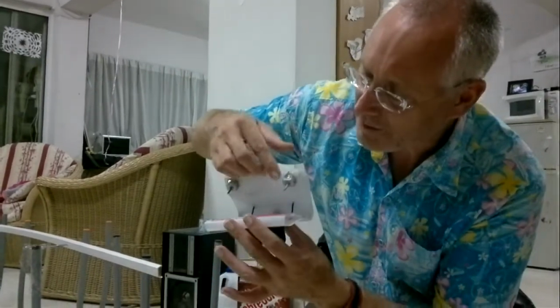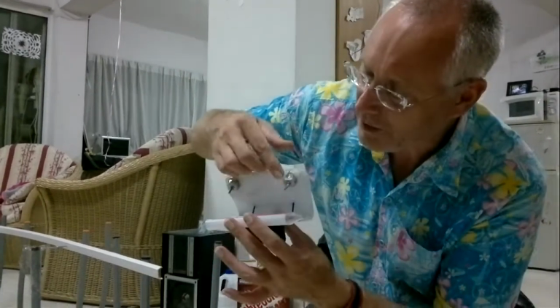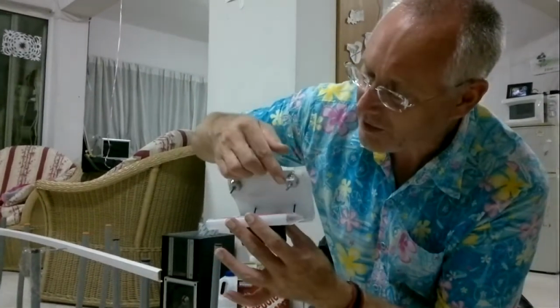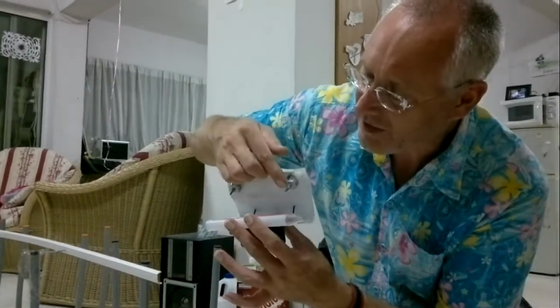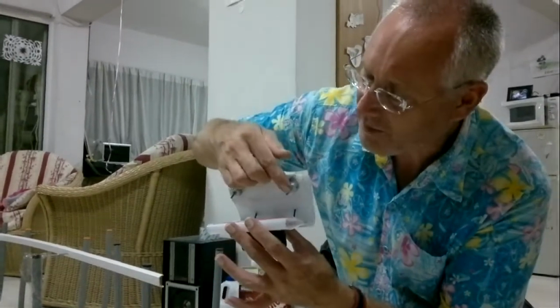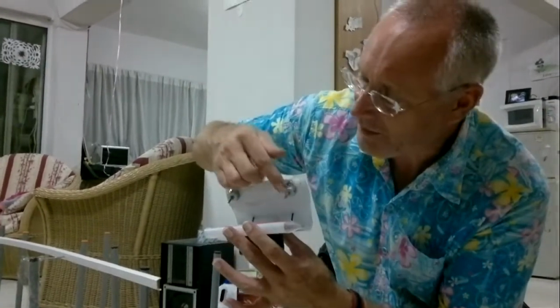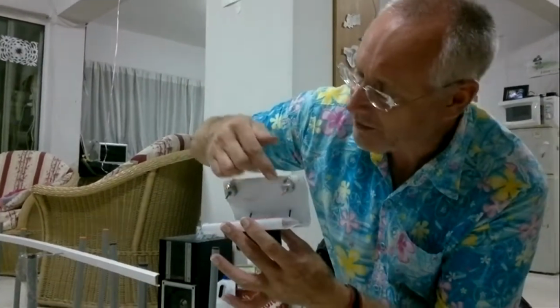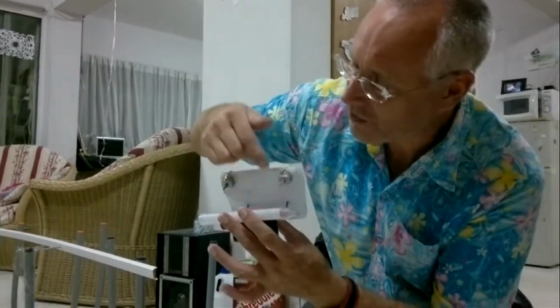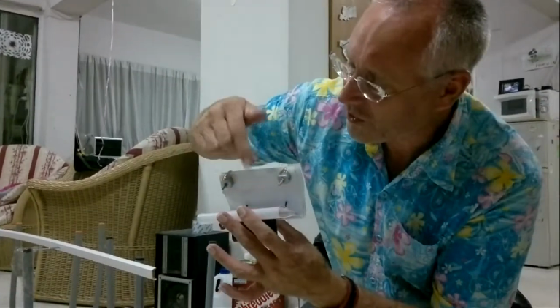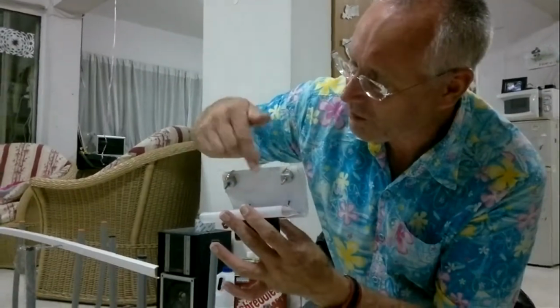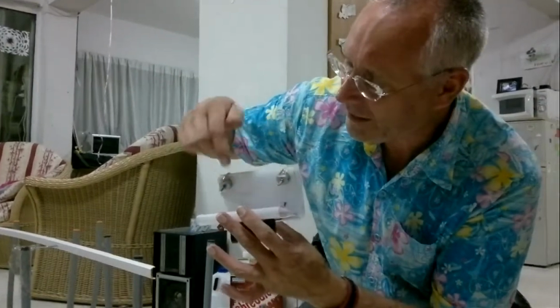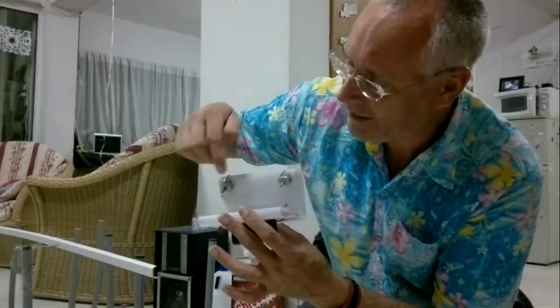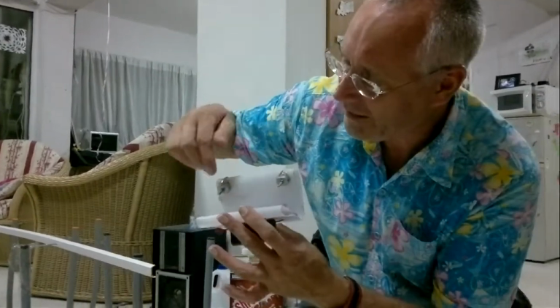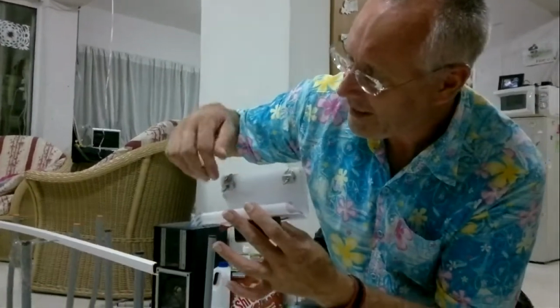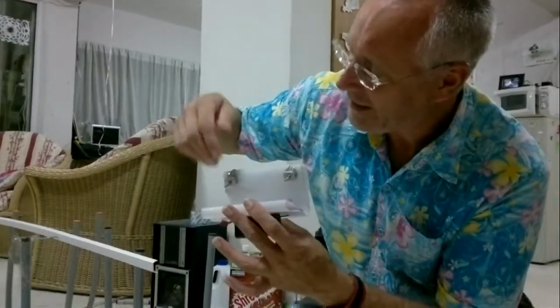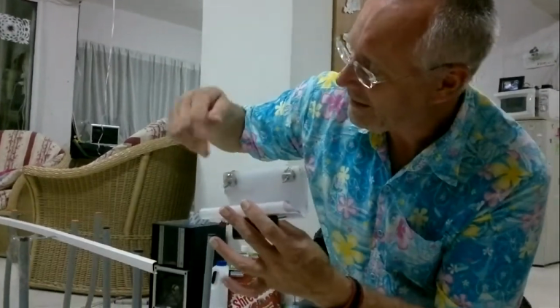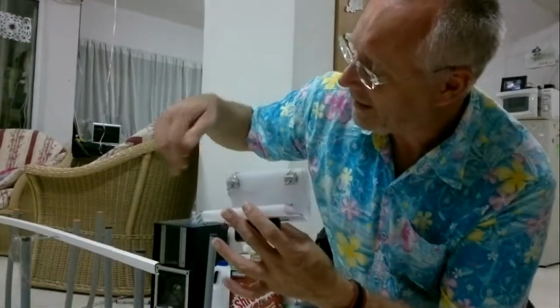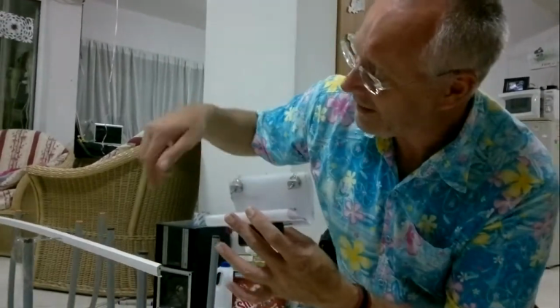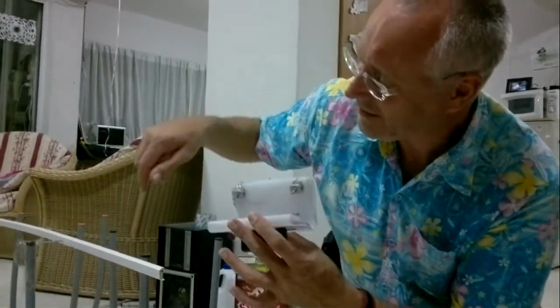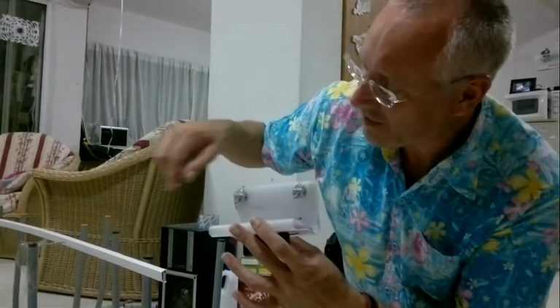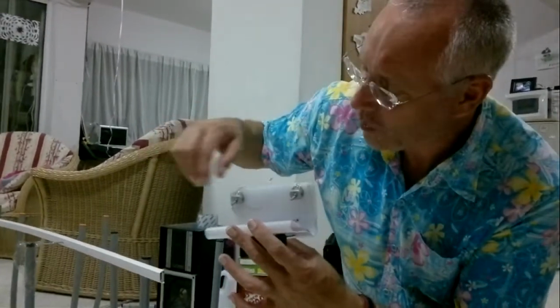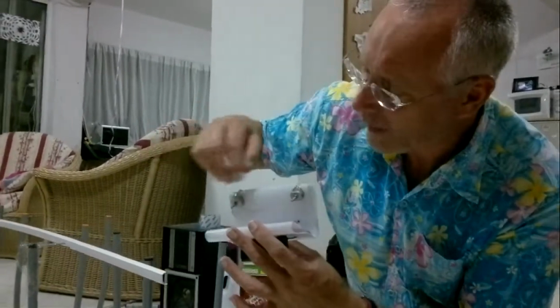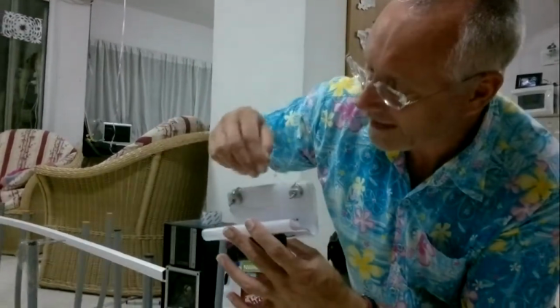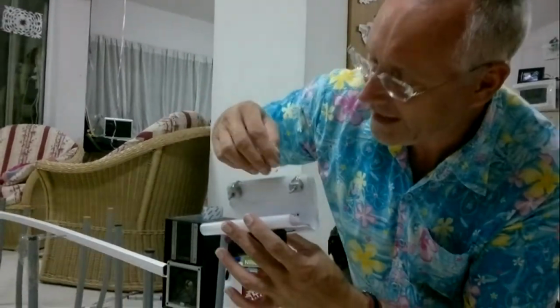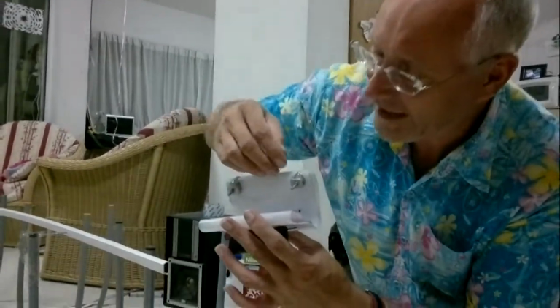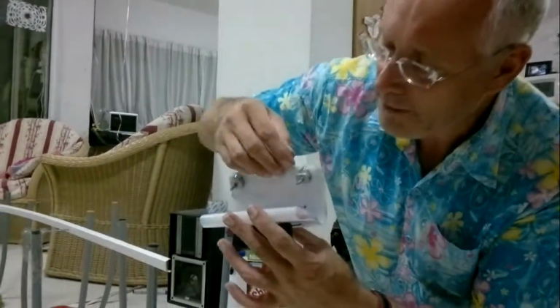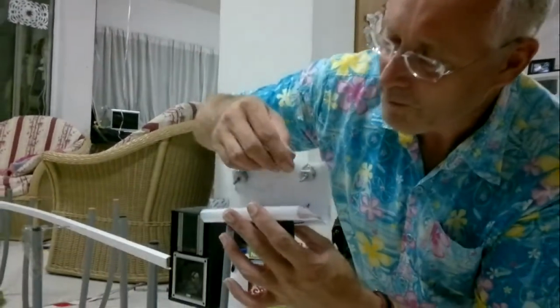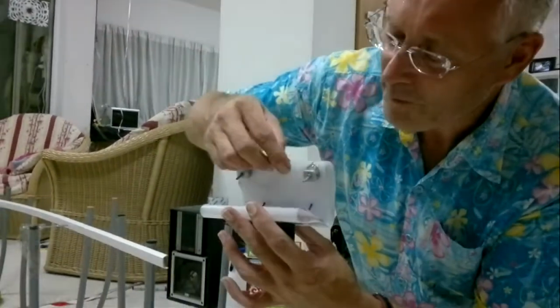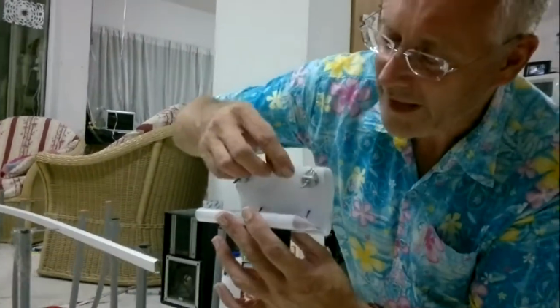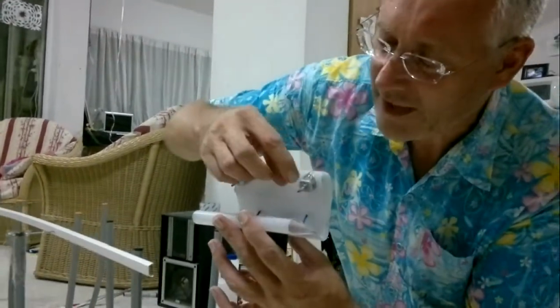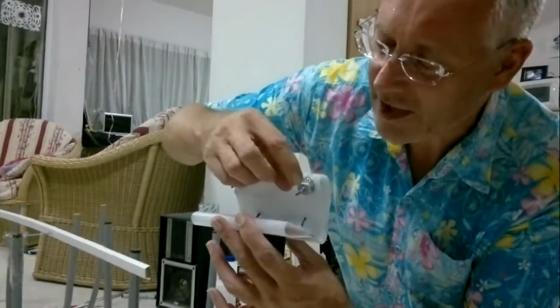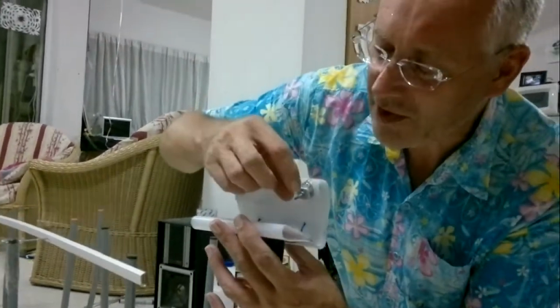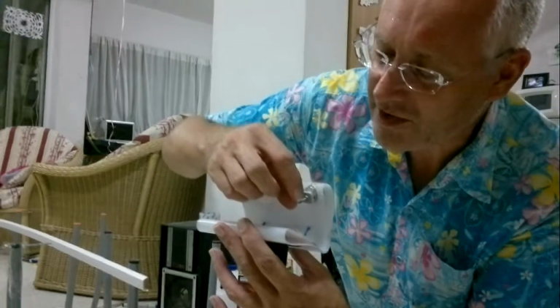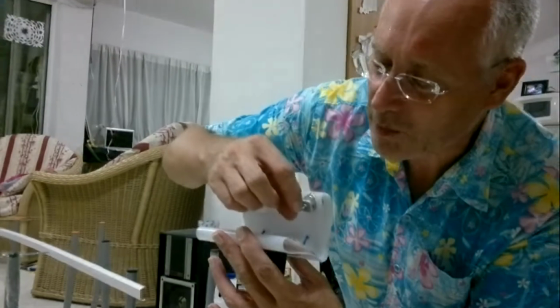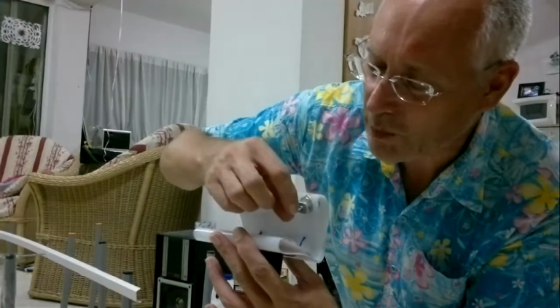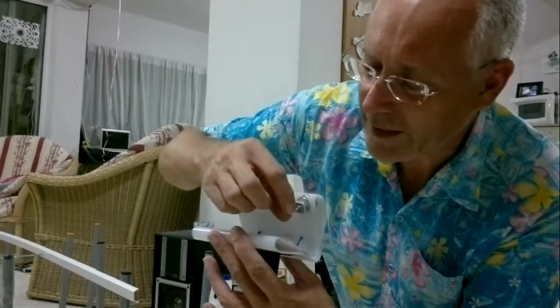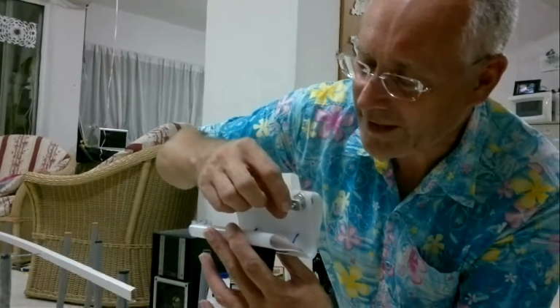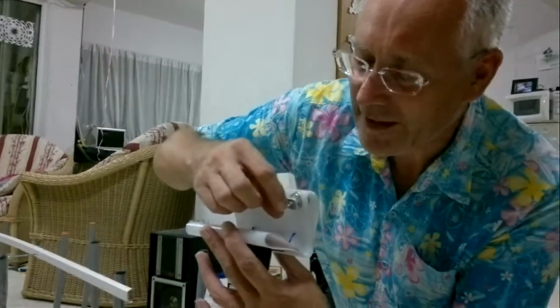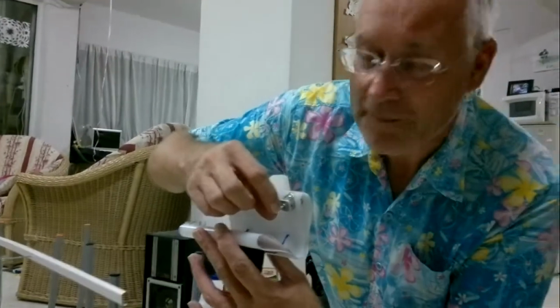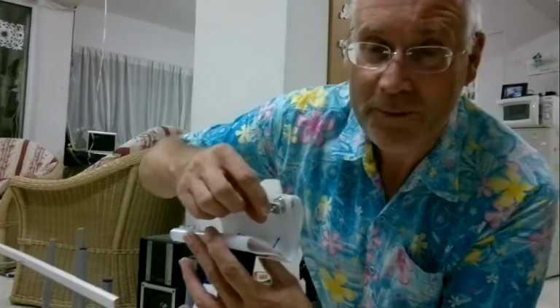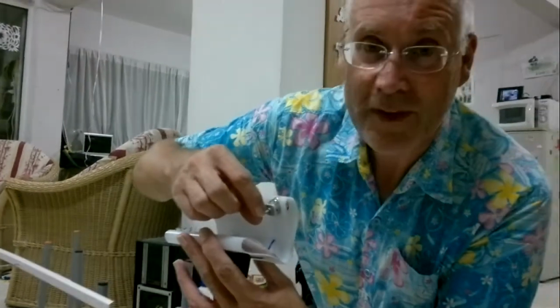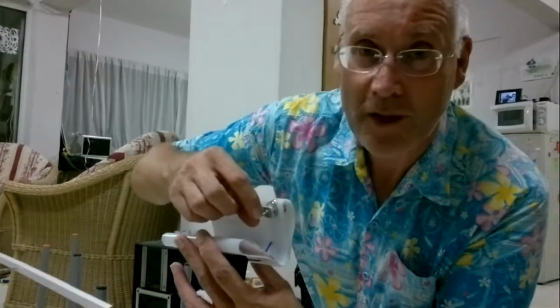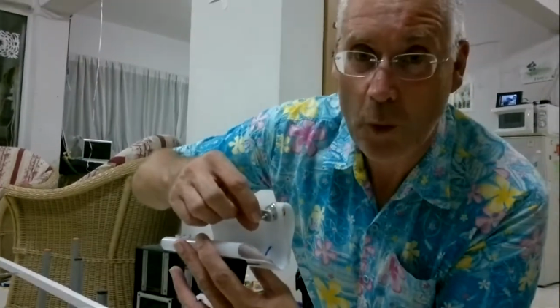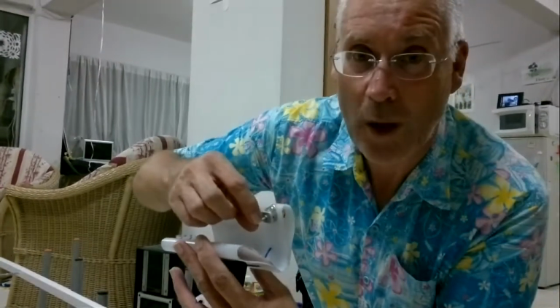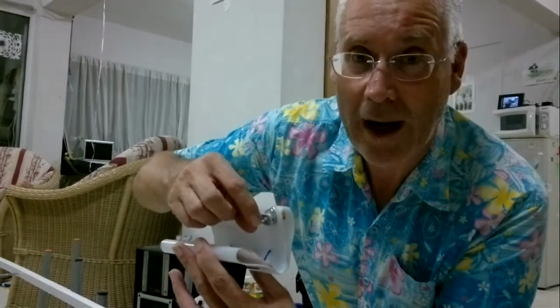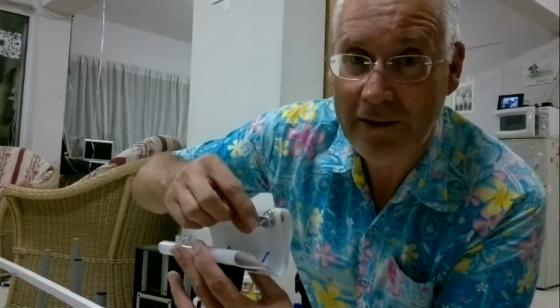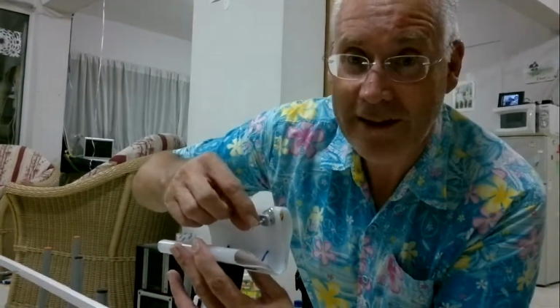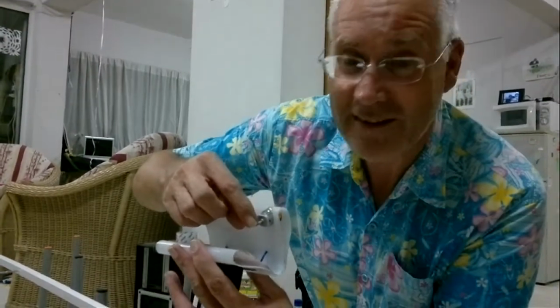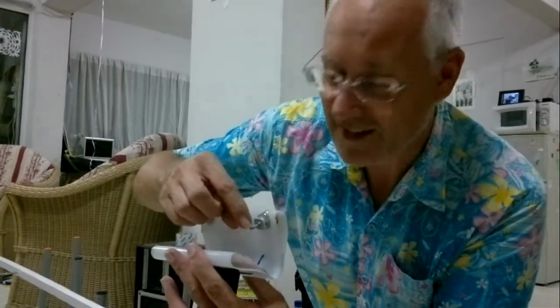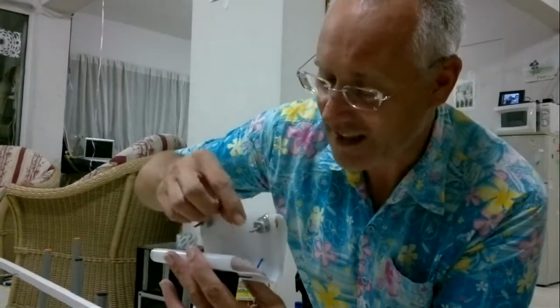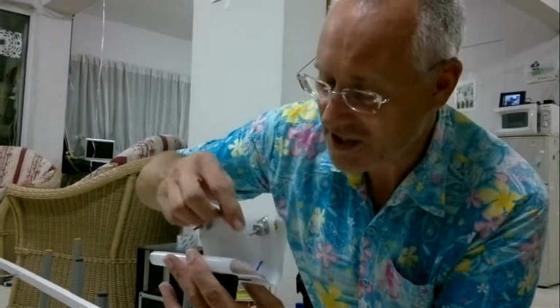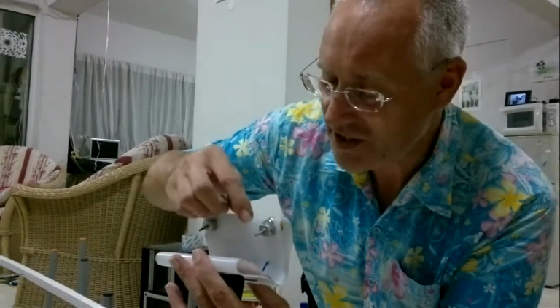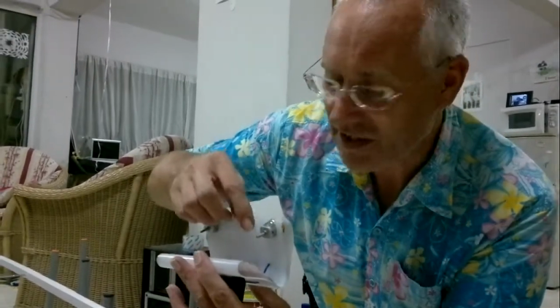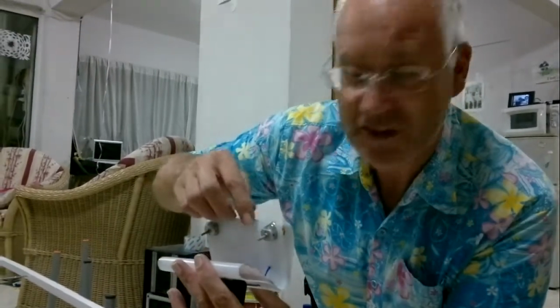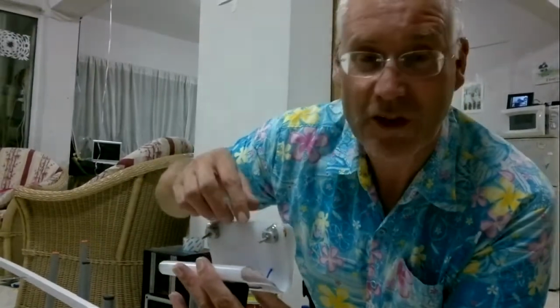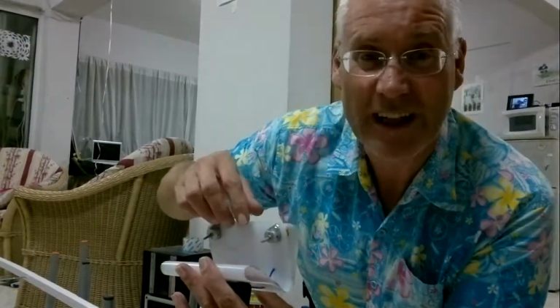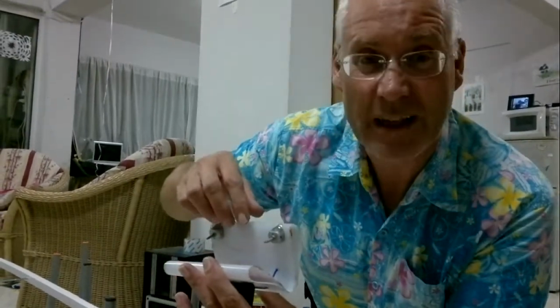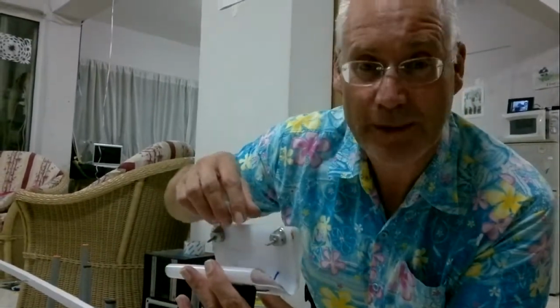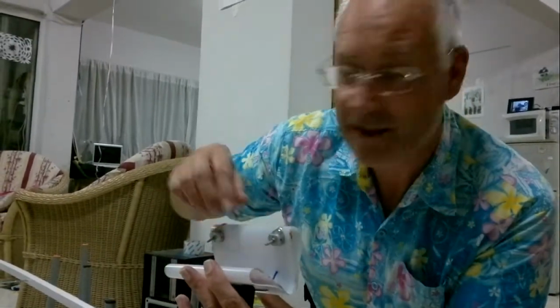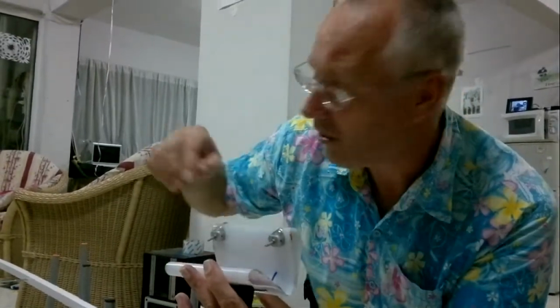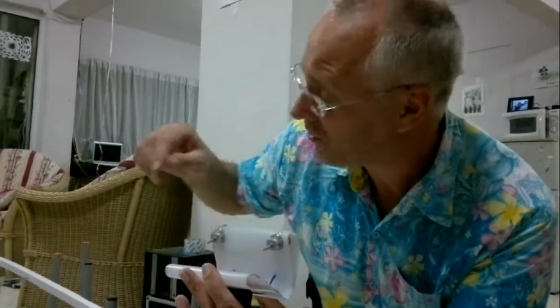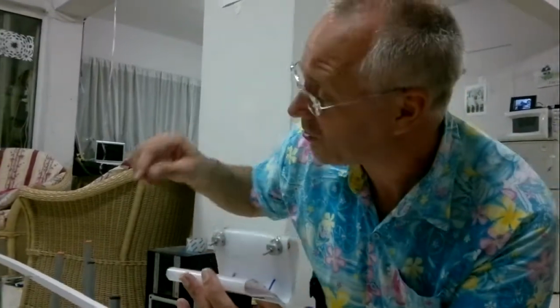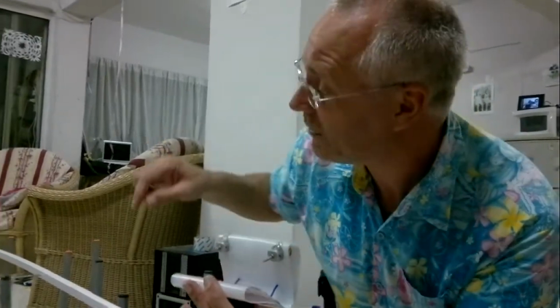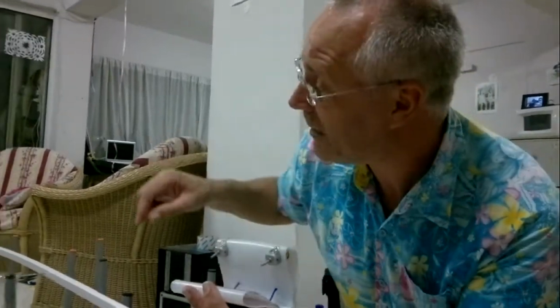The motor spindles spin nice and quickly. They're coated with wire insulation just for a little bit of grip.